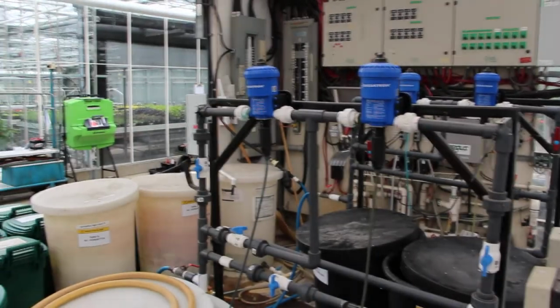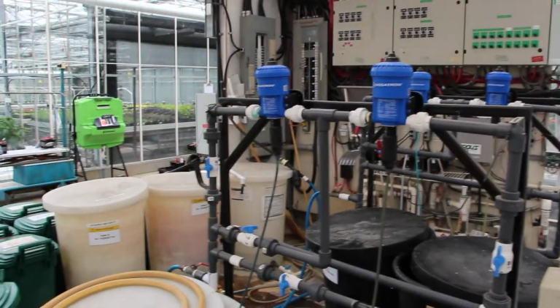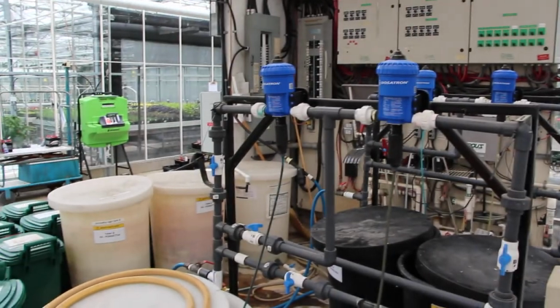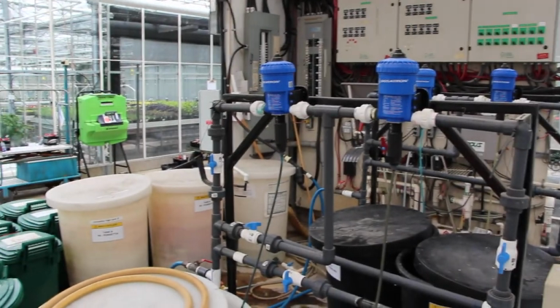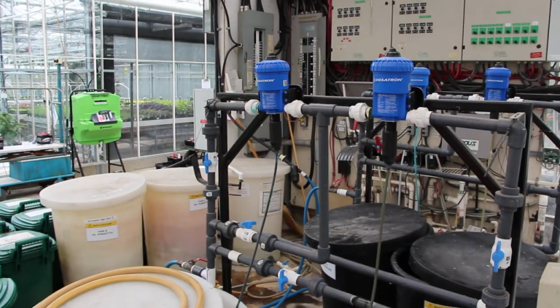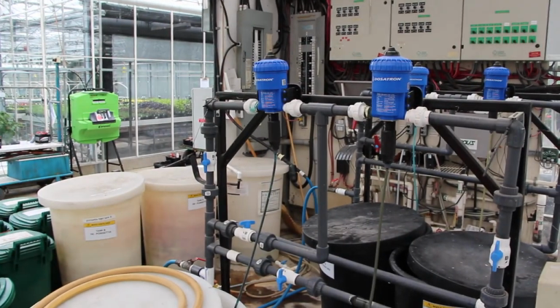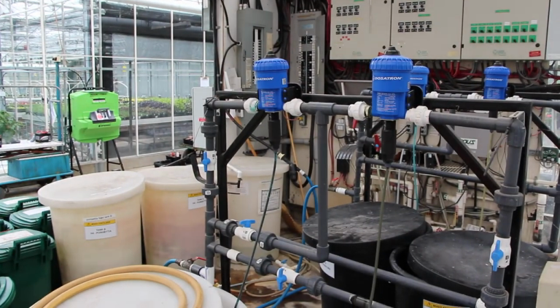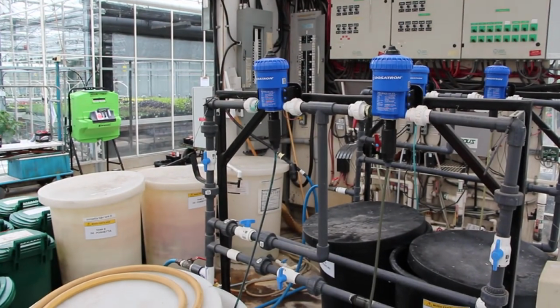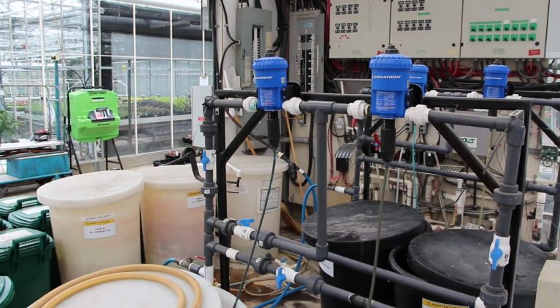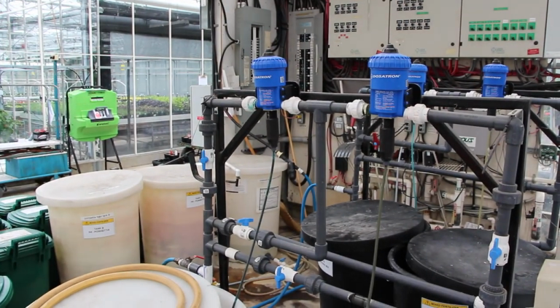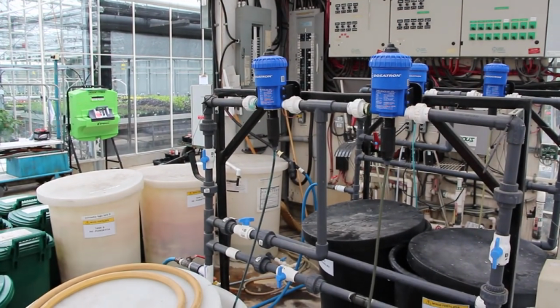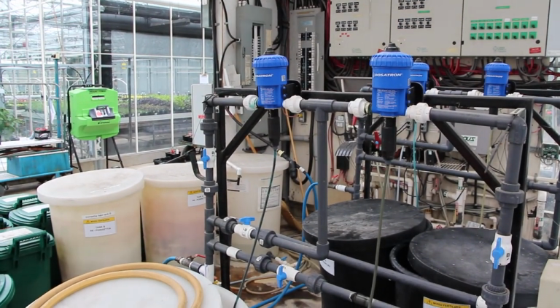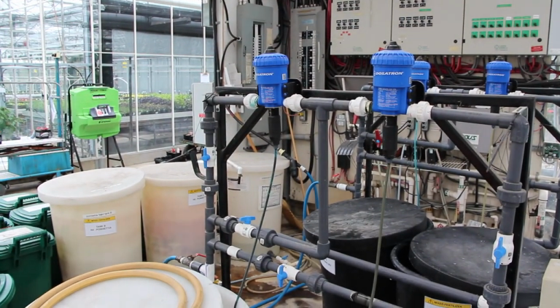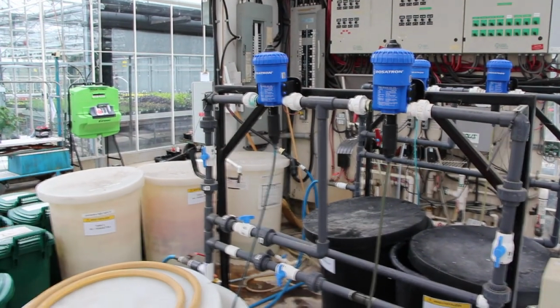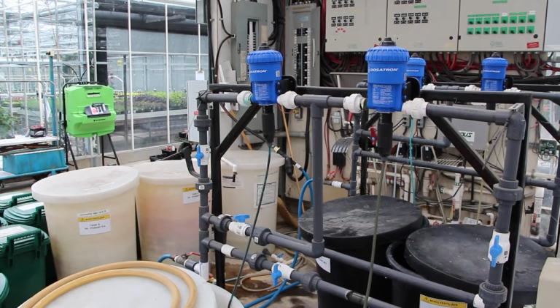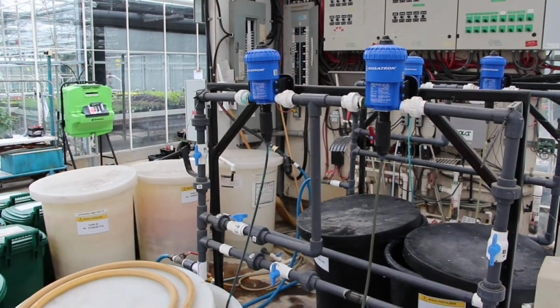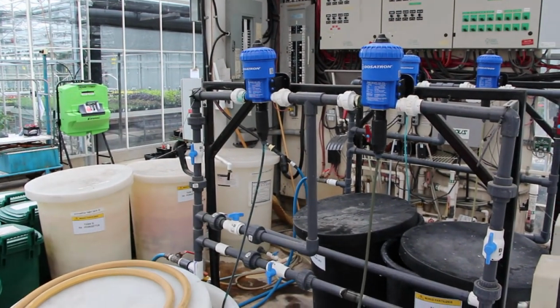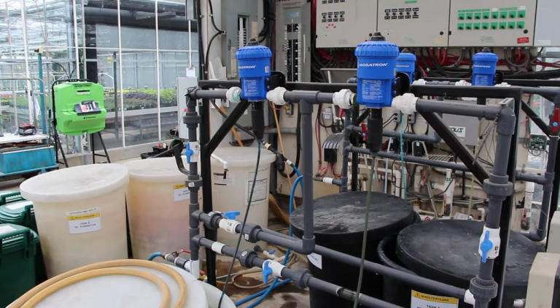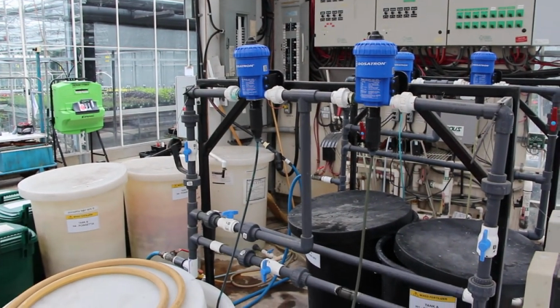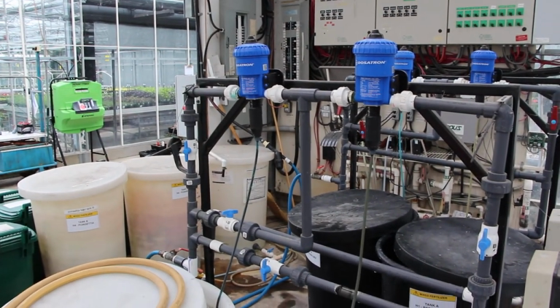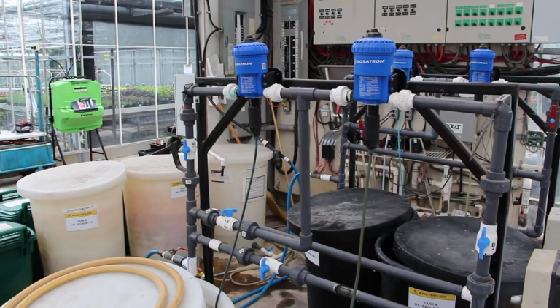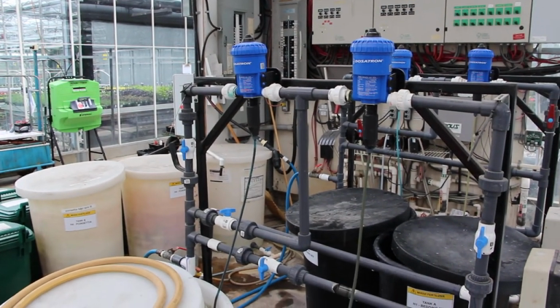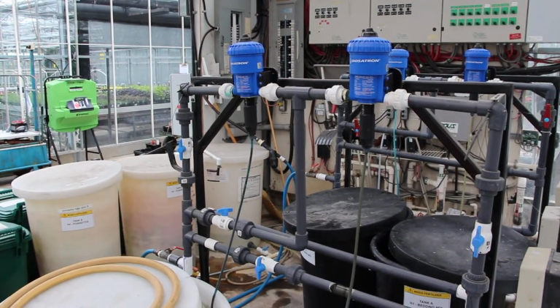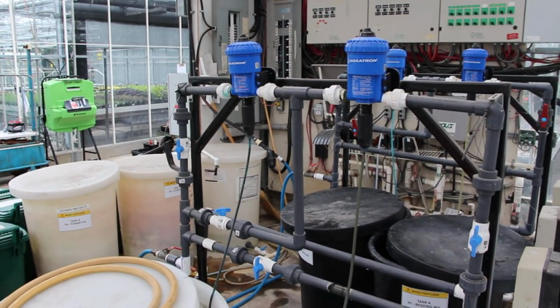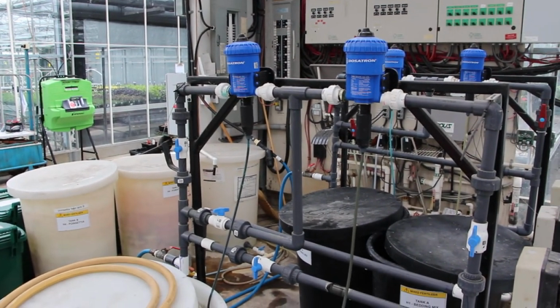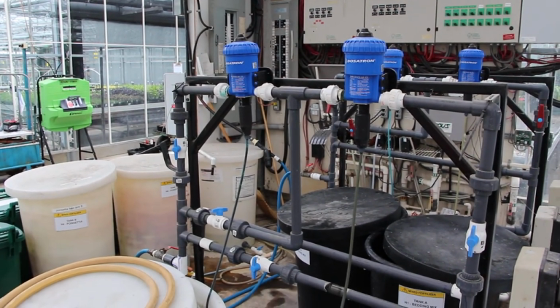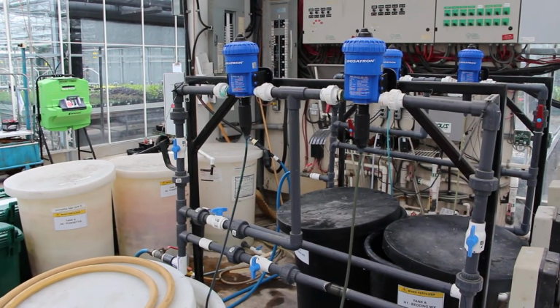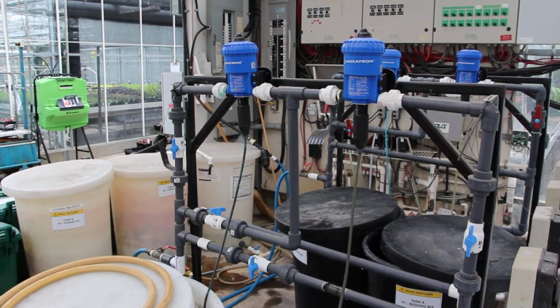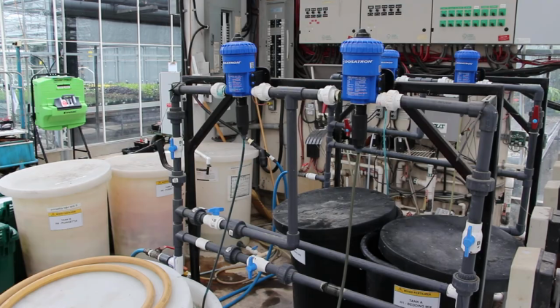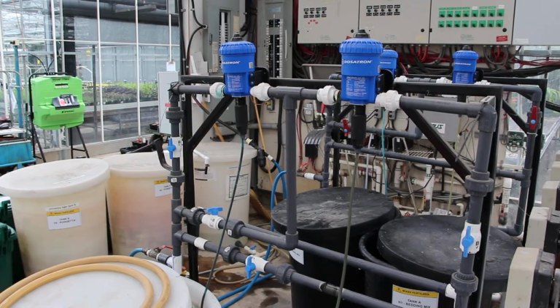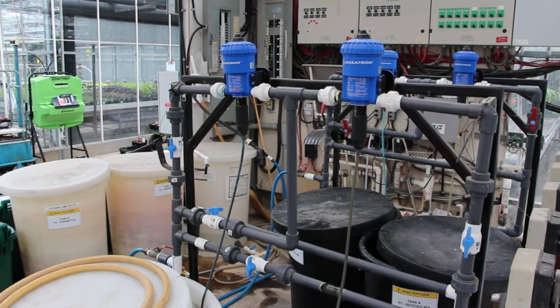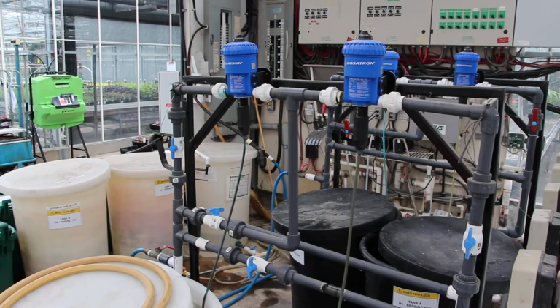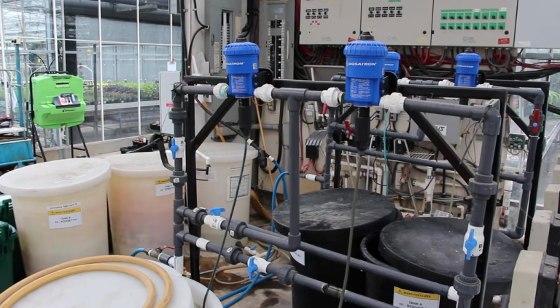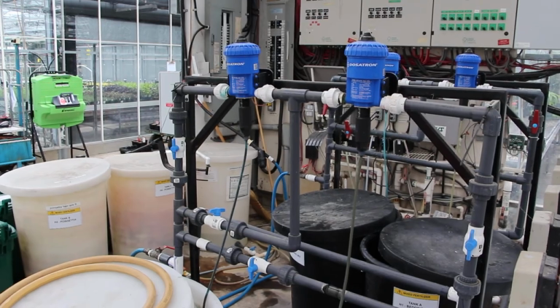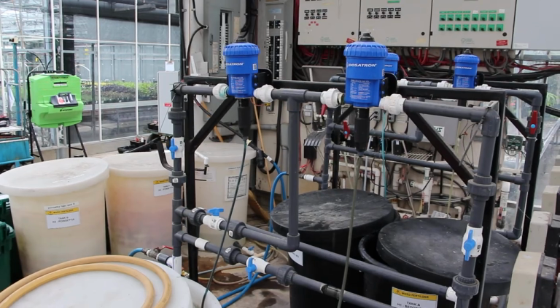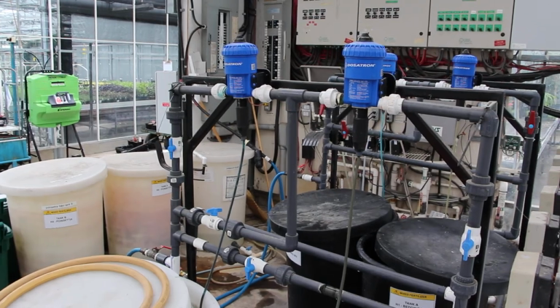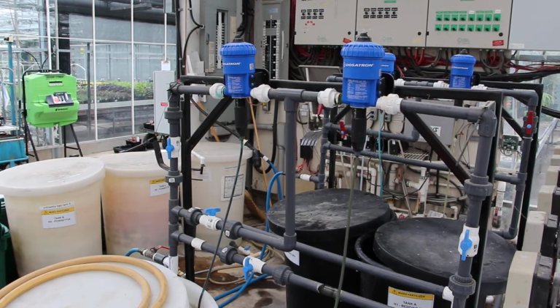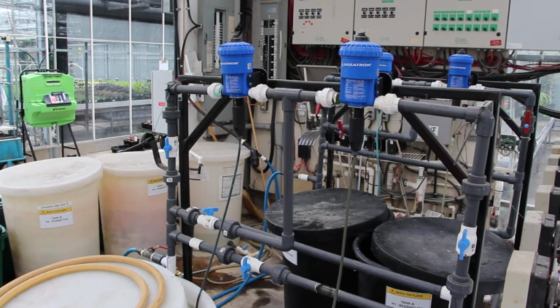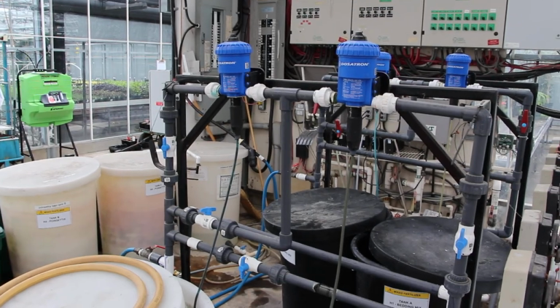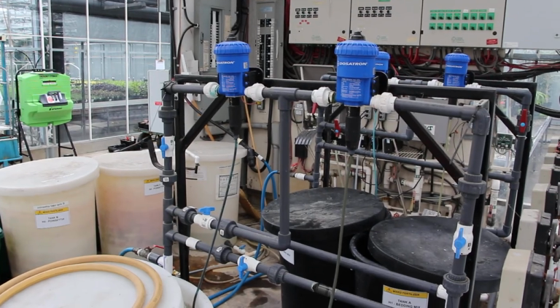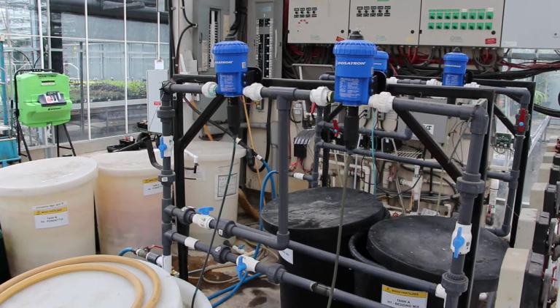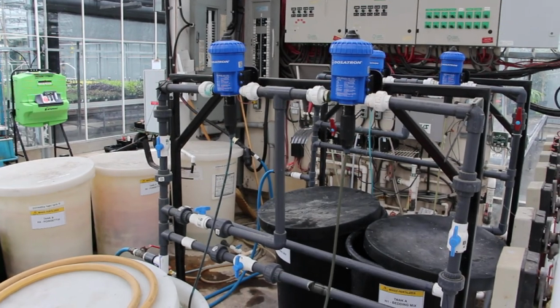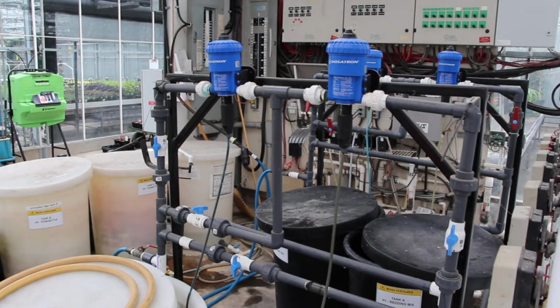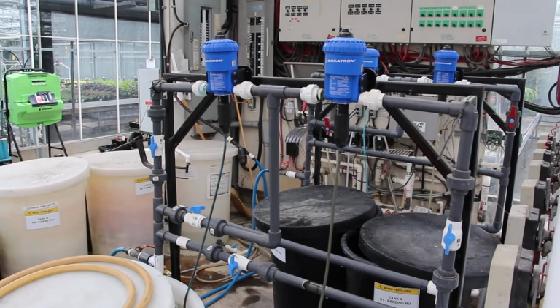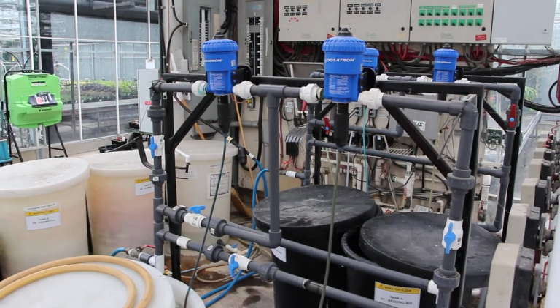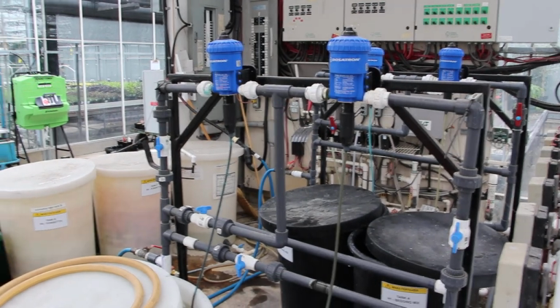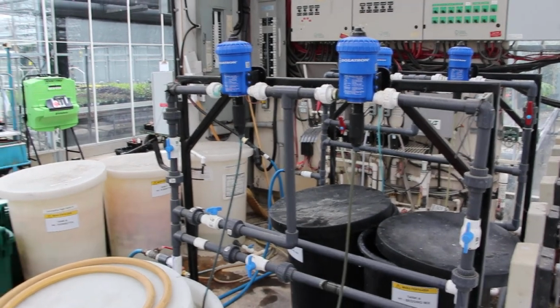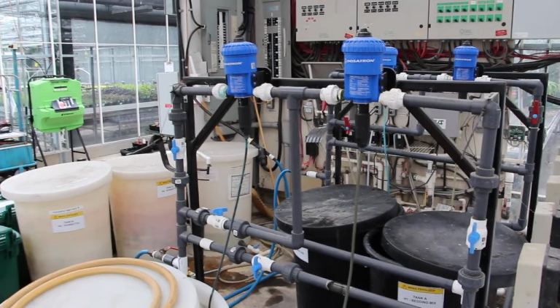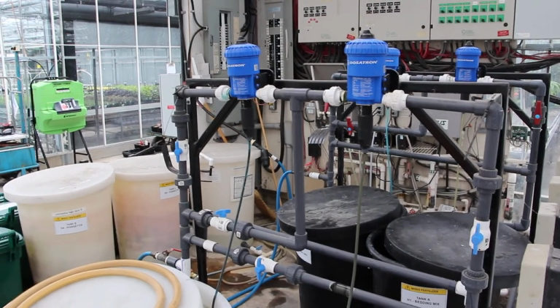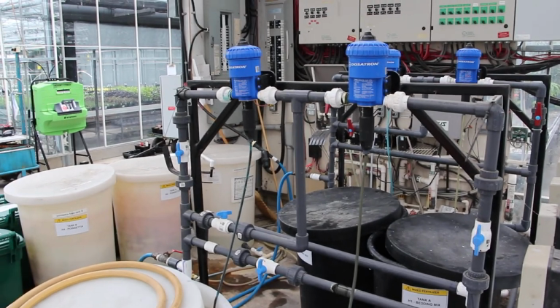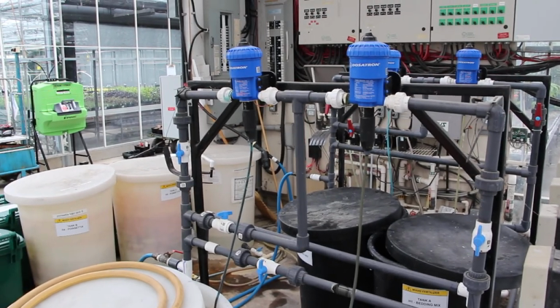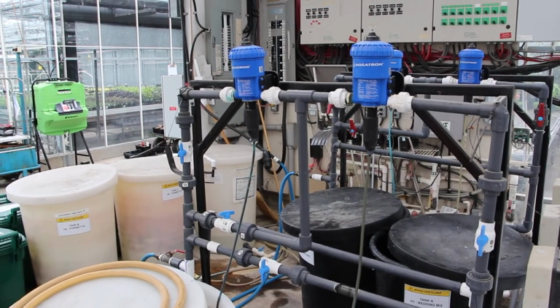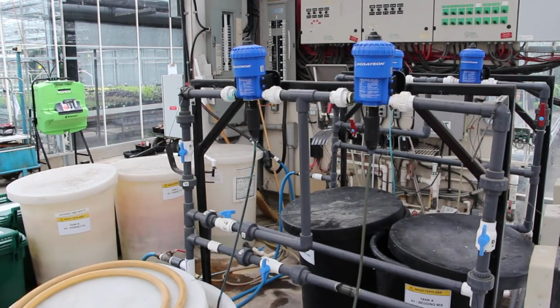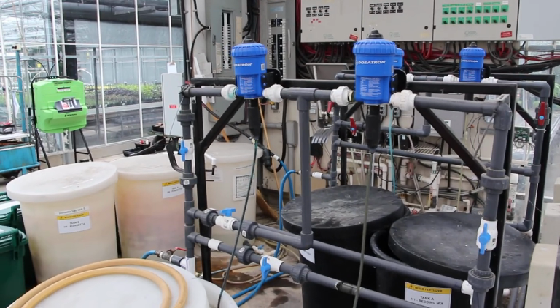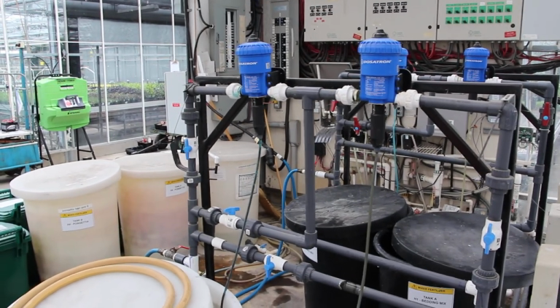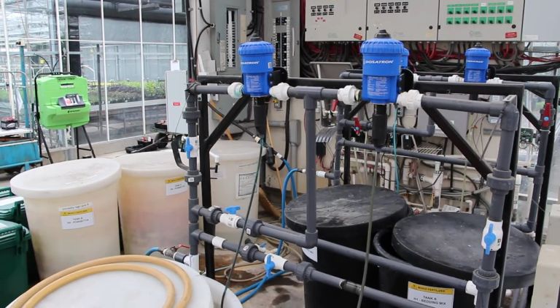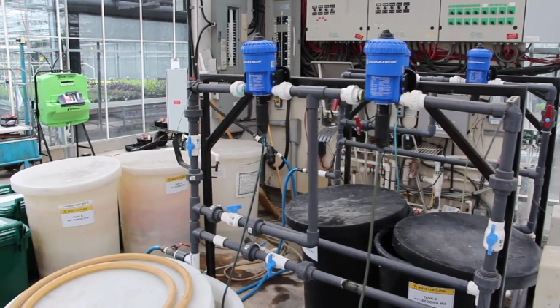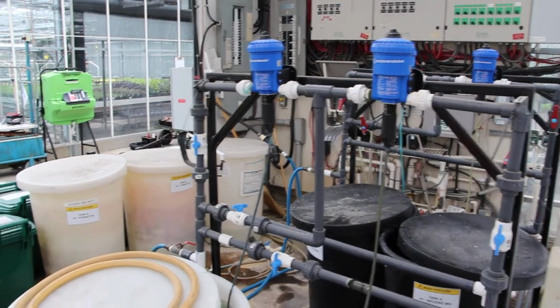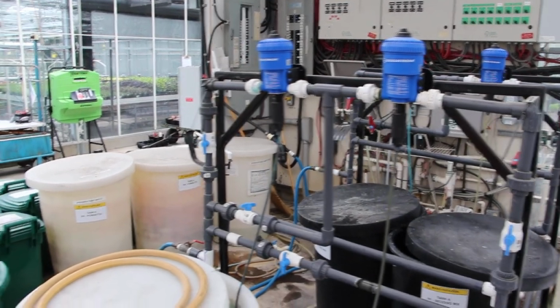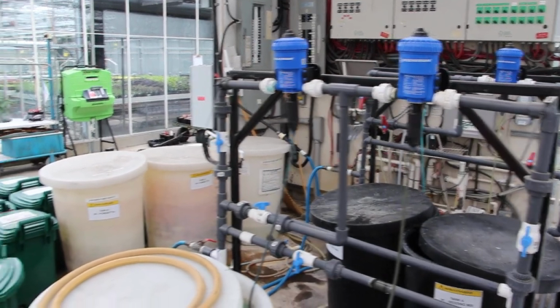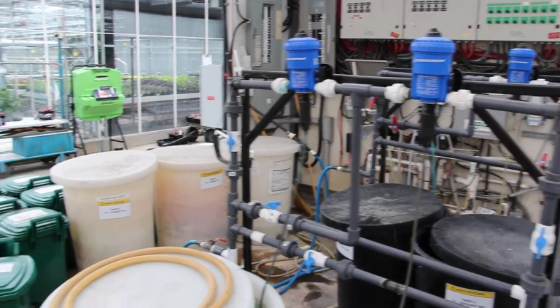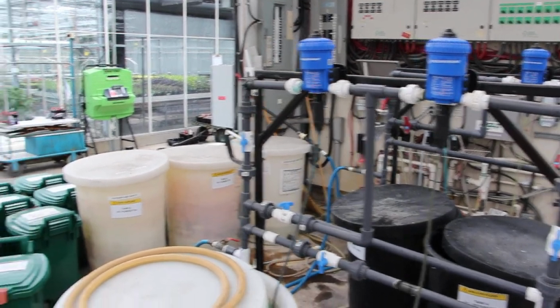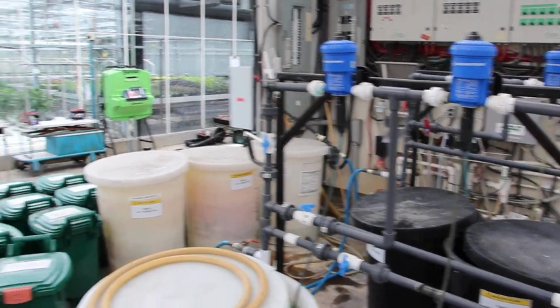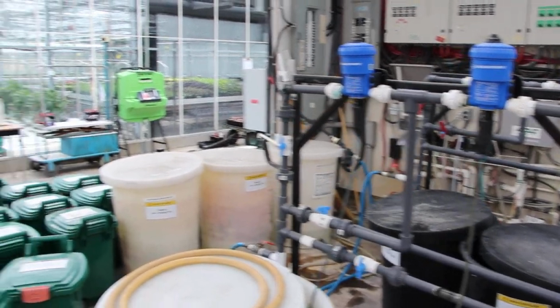We also have the irrigation system for the greenhouses, which will also add fertilizer to create a complete fertigation system.